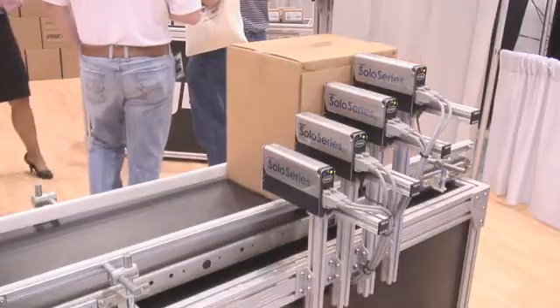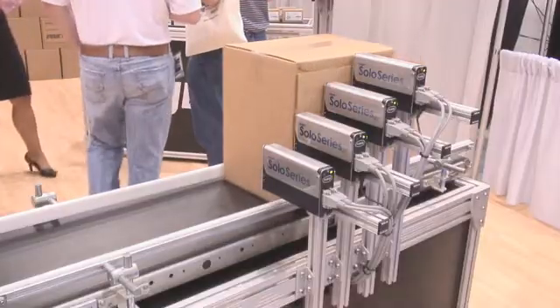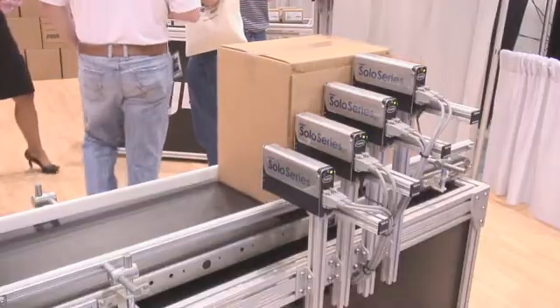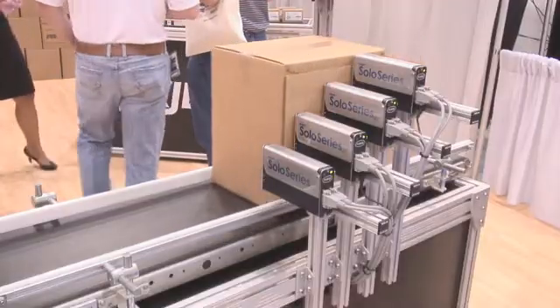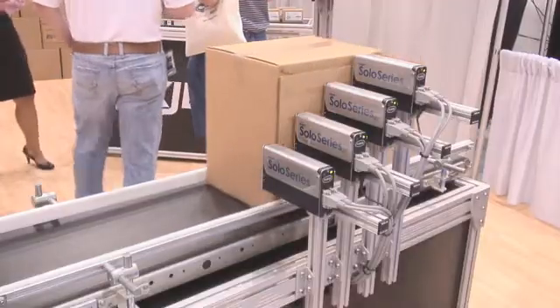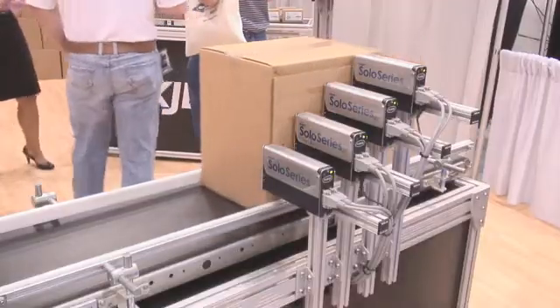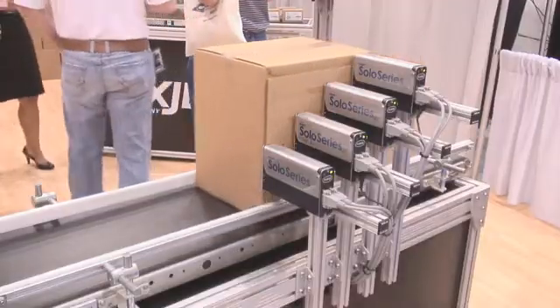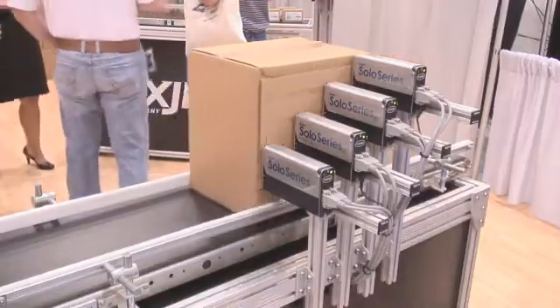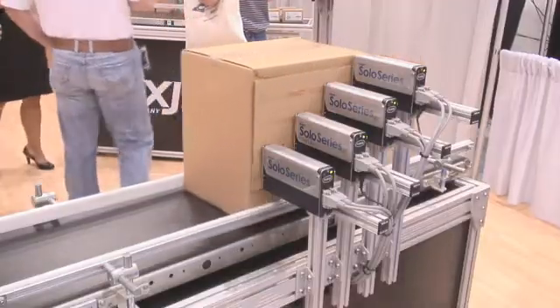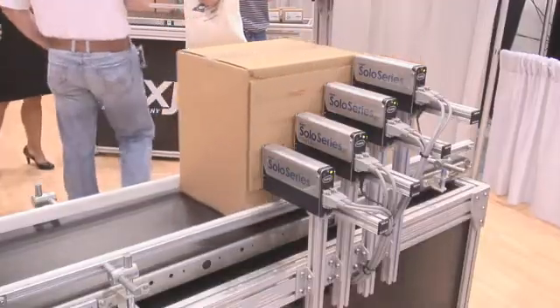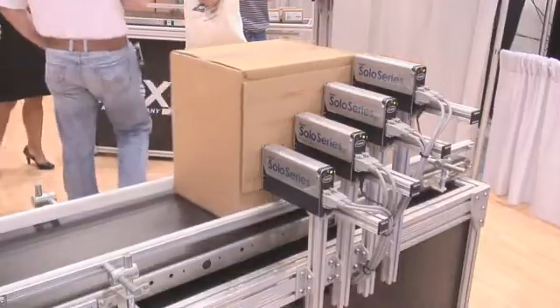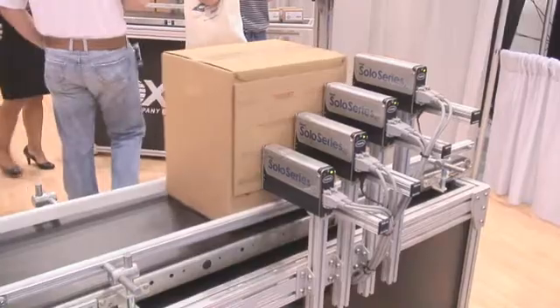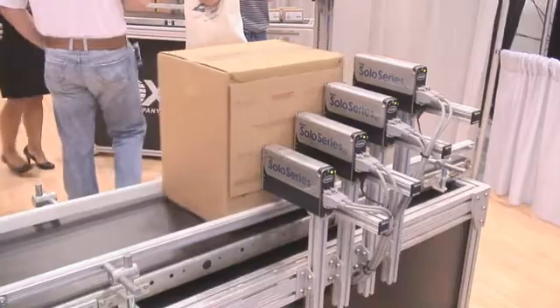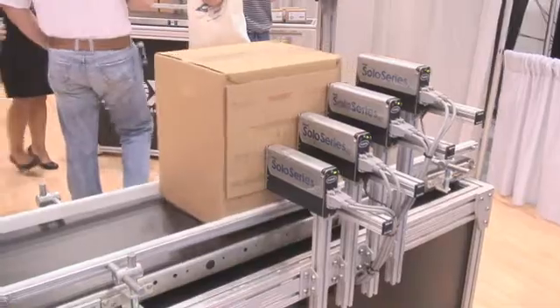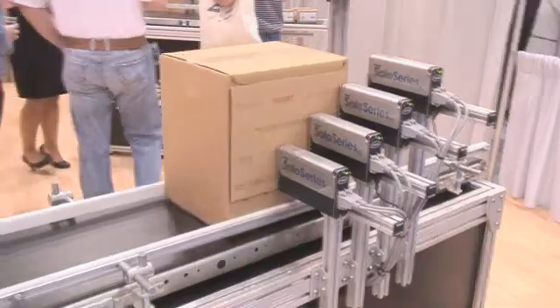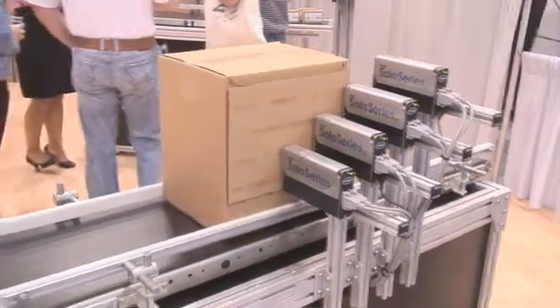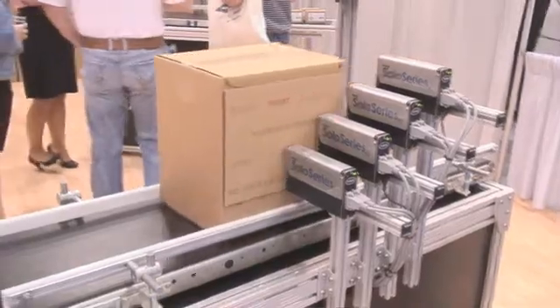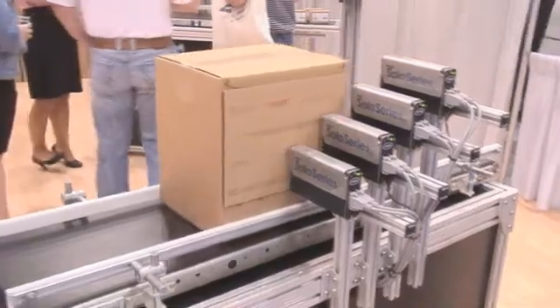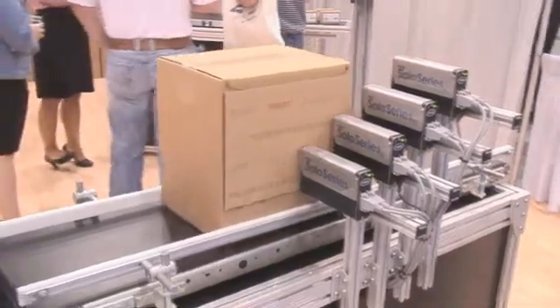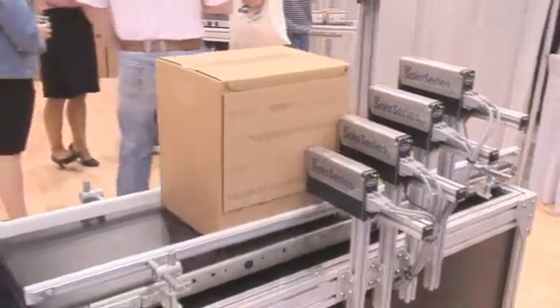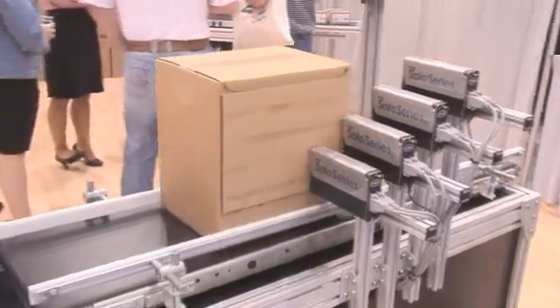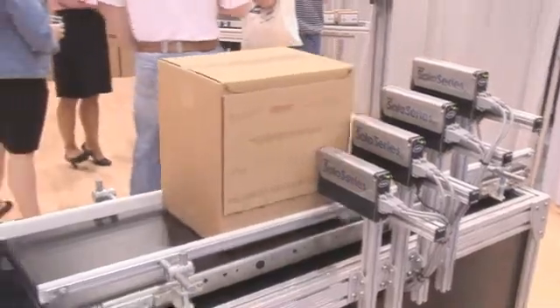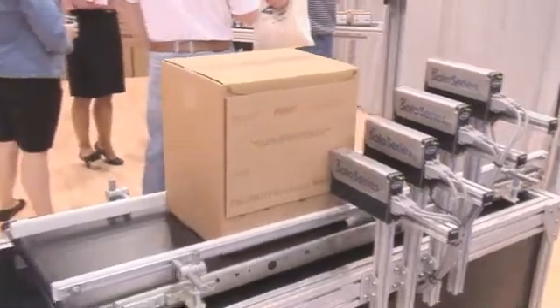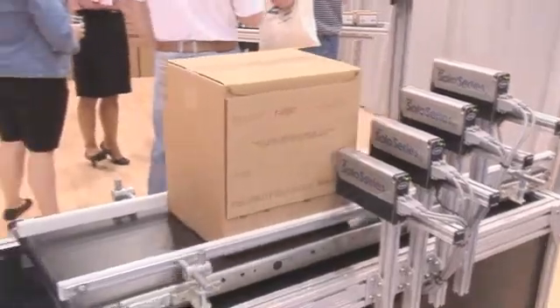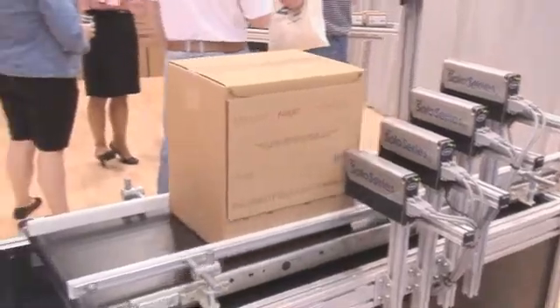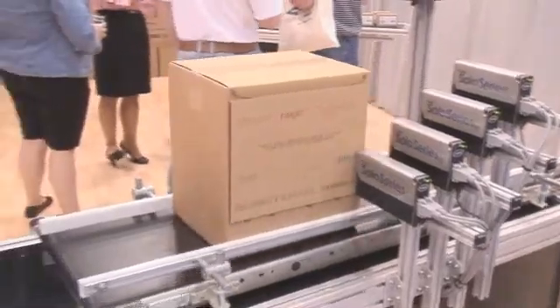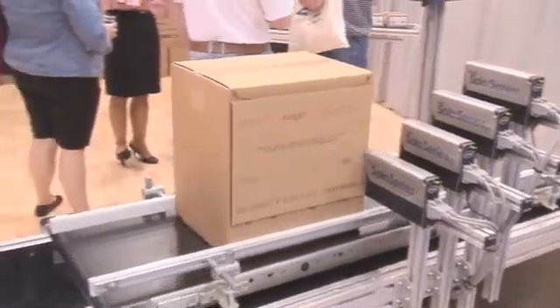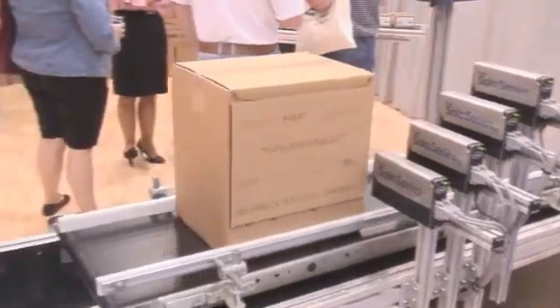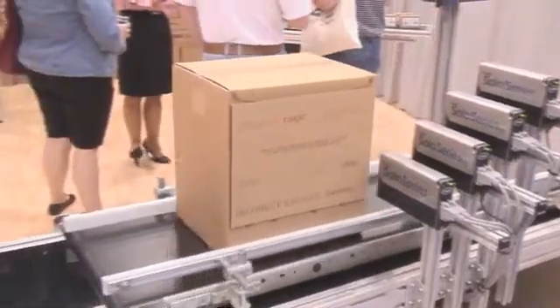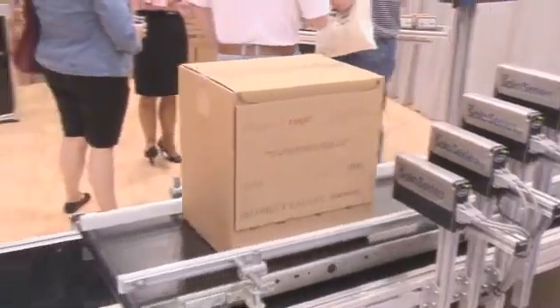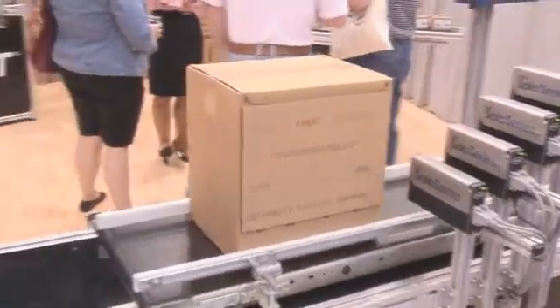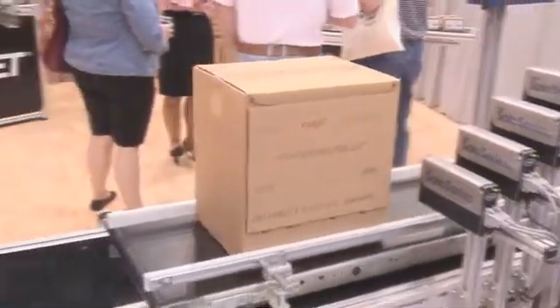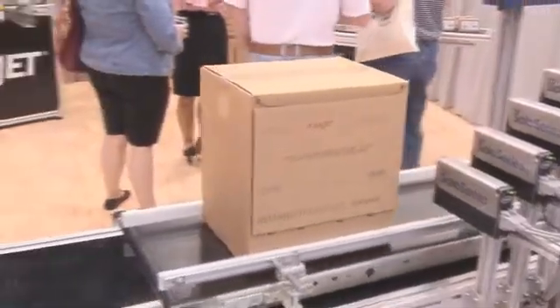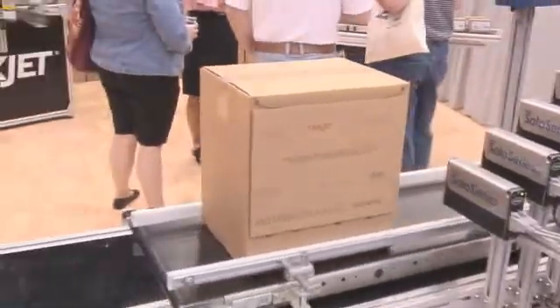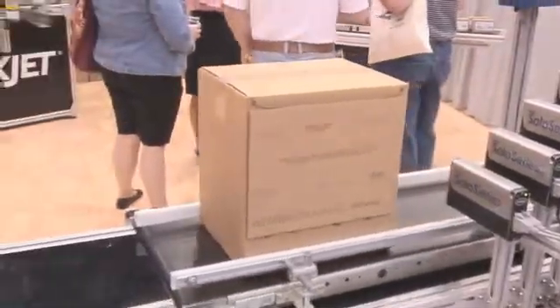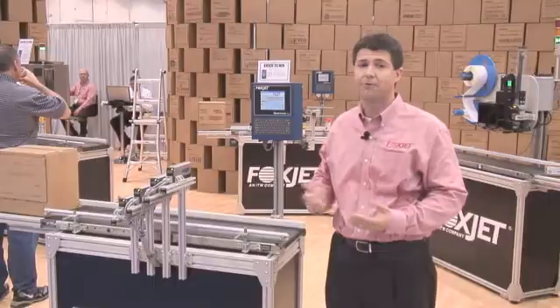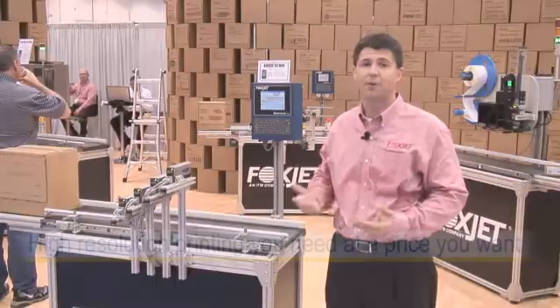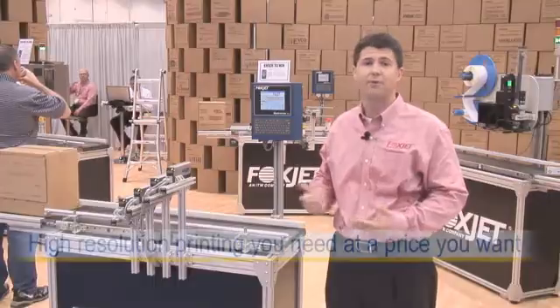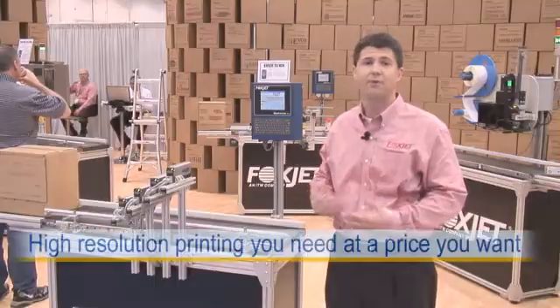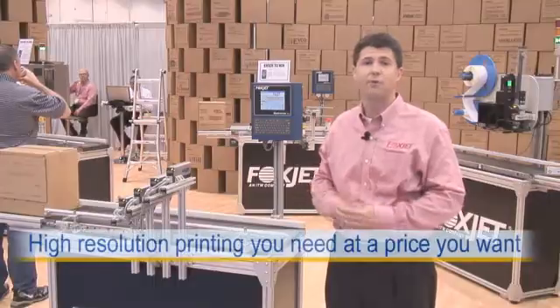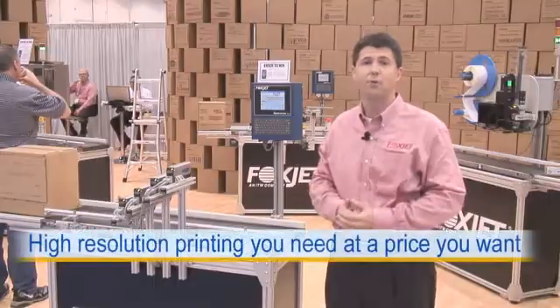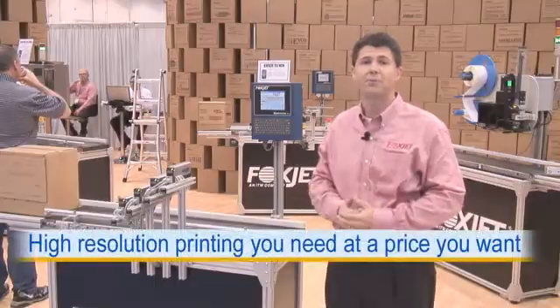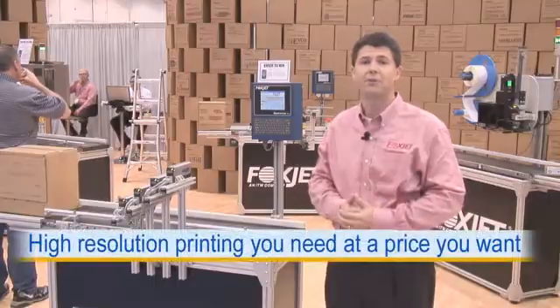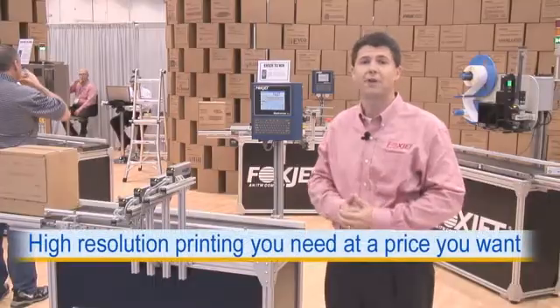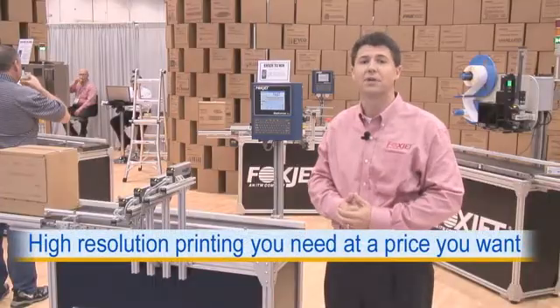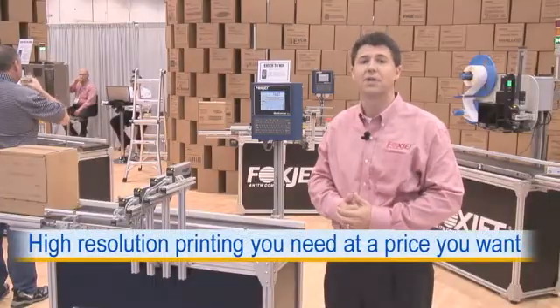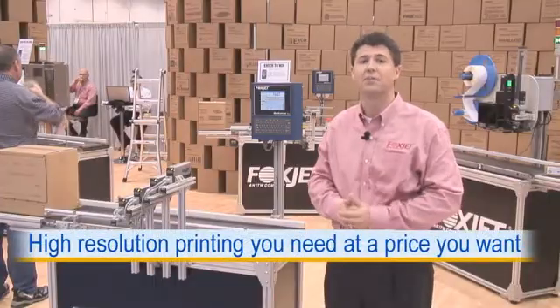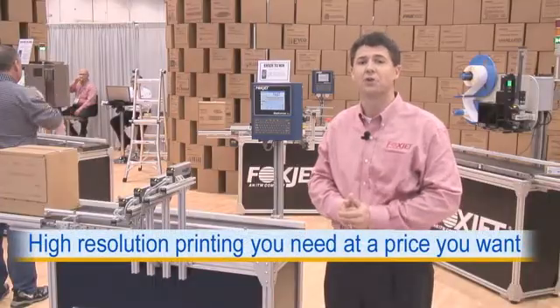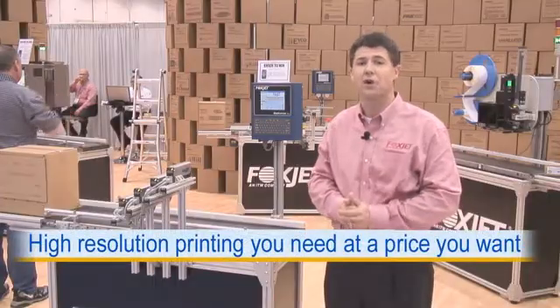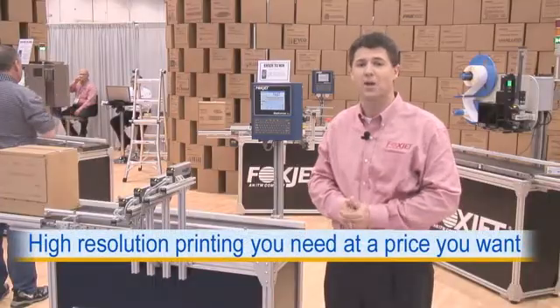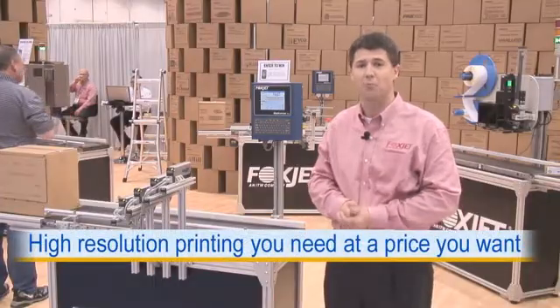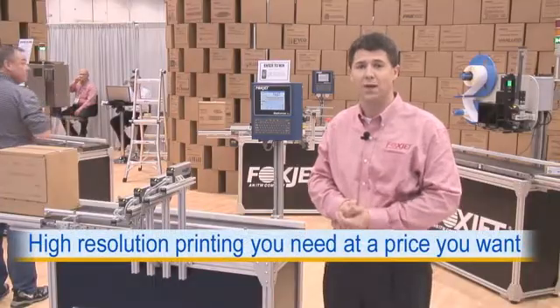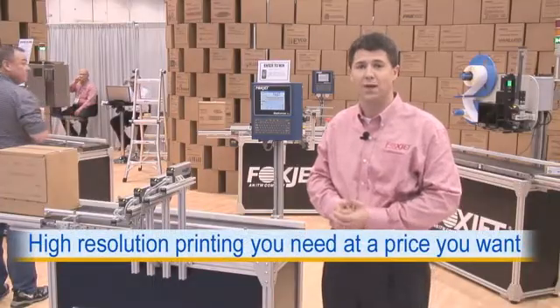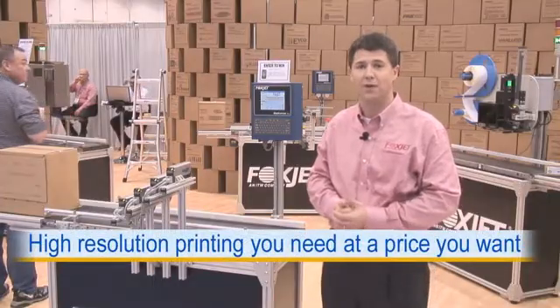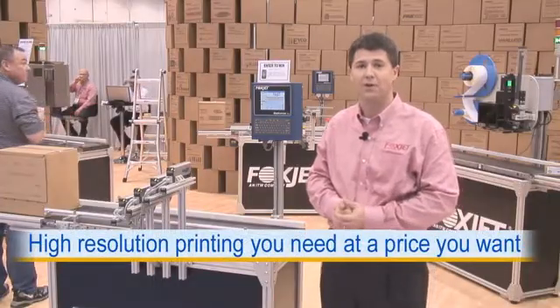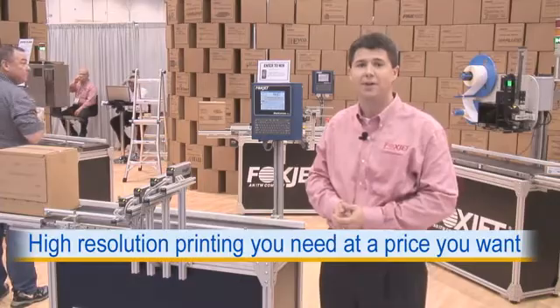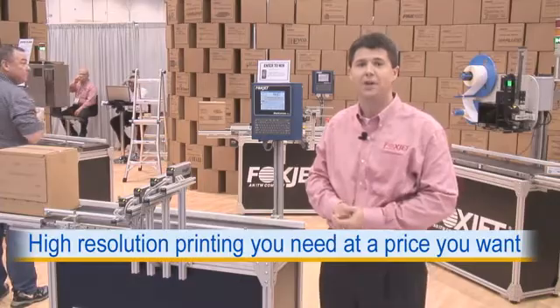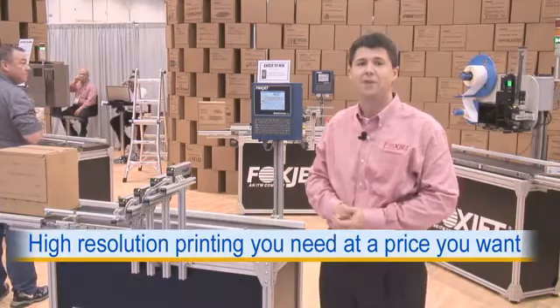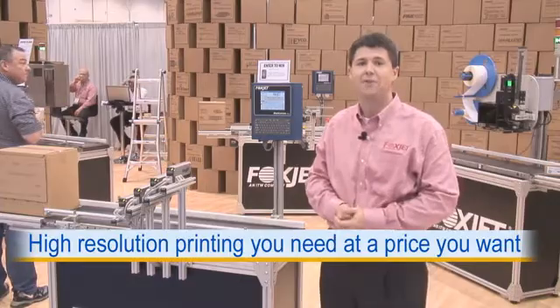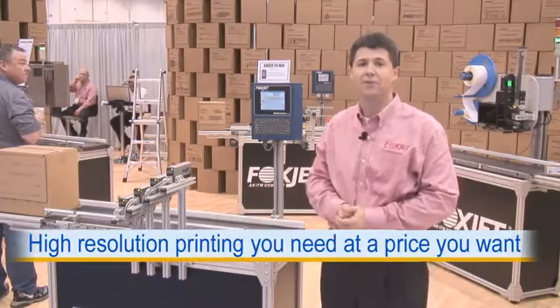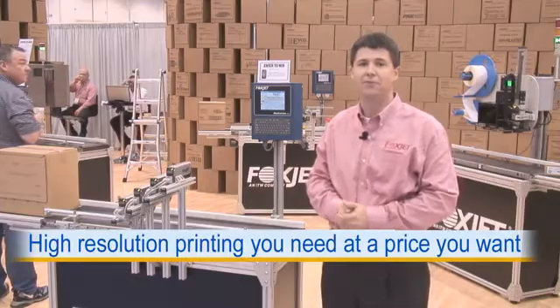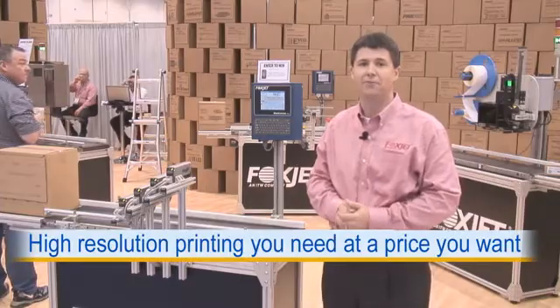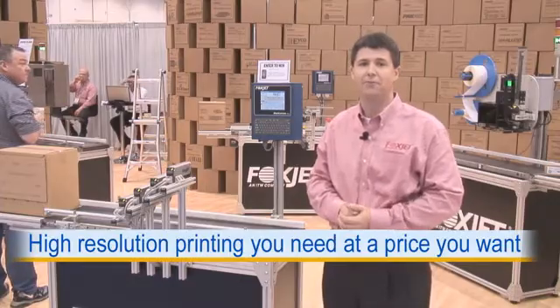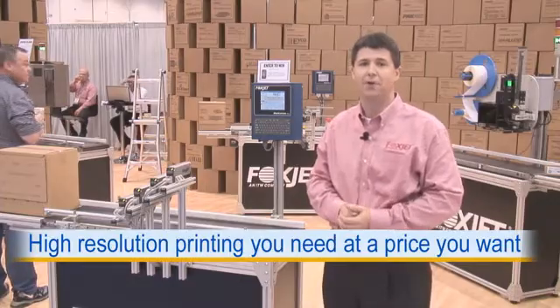Thanks for letting me show you the Solo Series 45. If you need any more information, feel free to visit our website or give us a call at 1-800-FOXJET4.